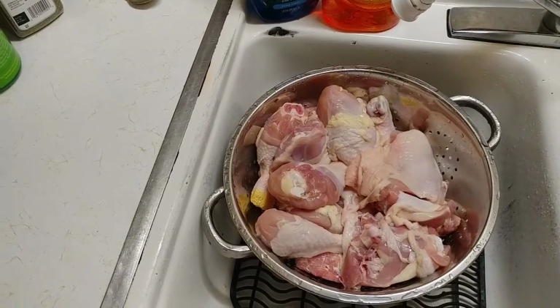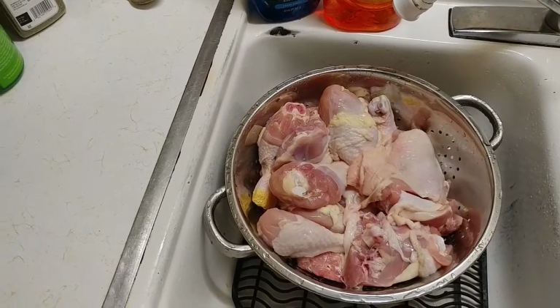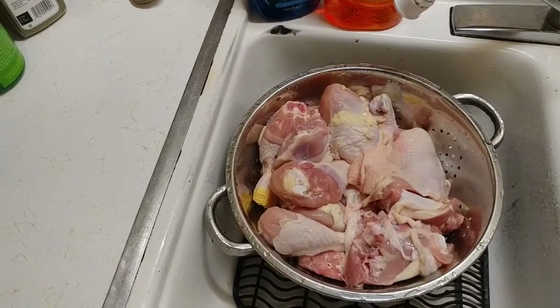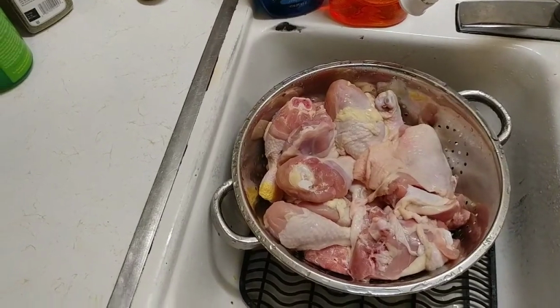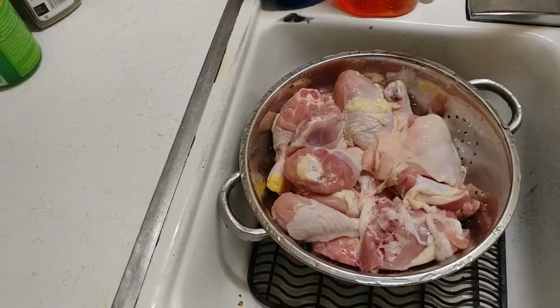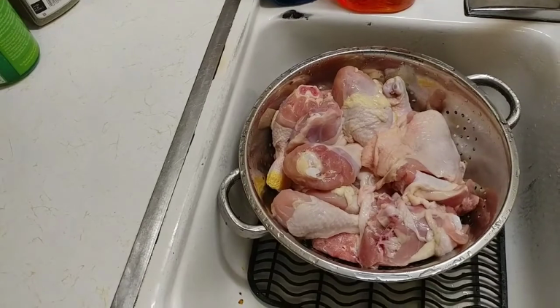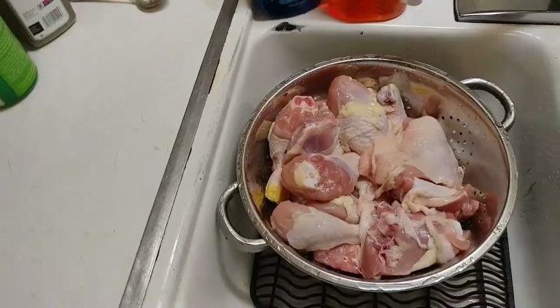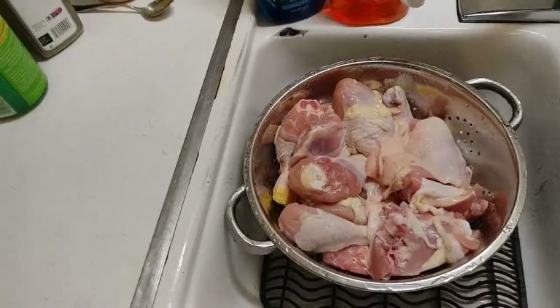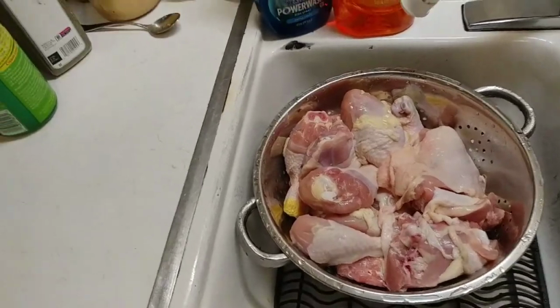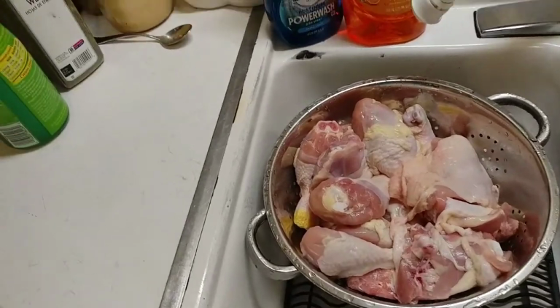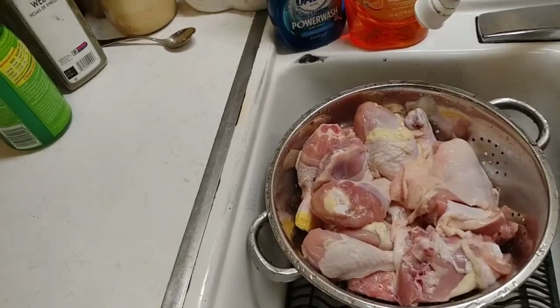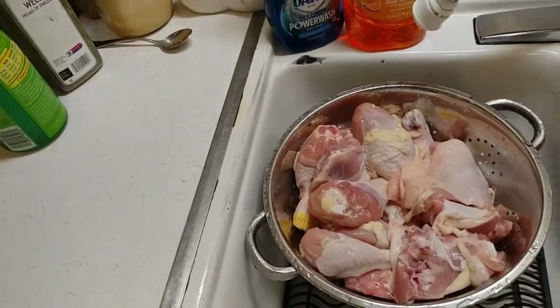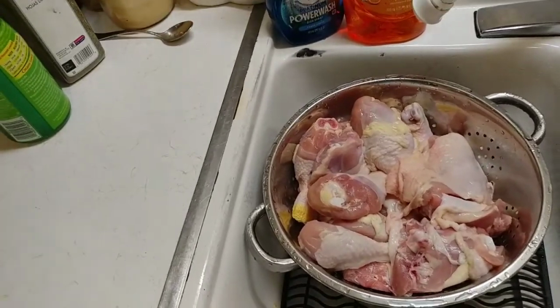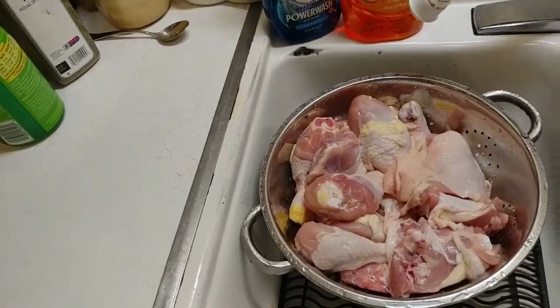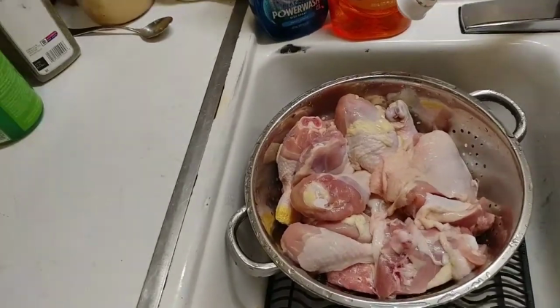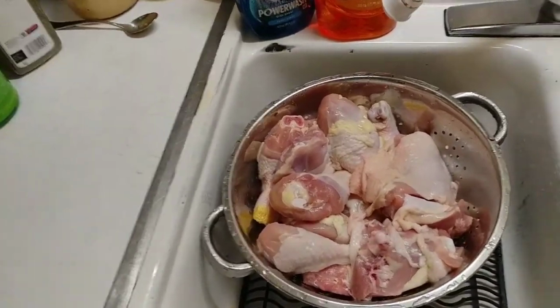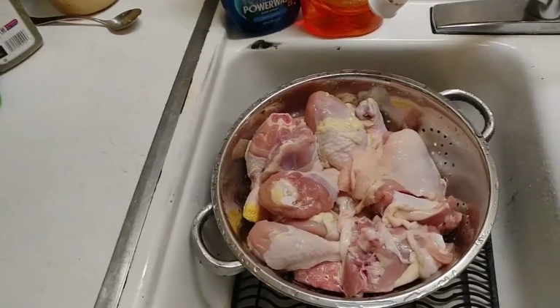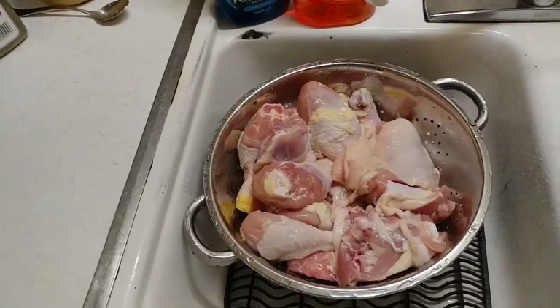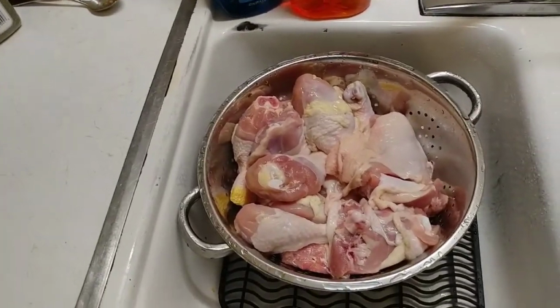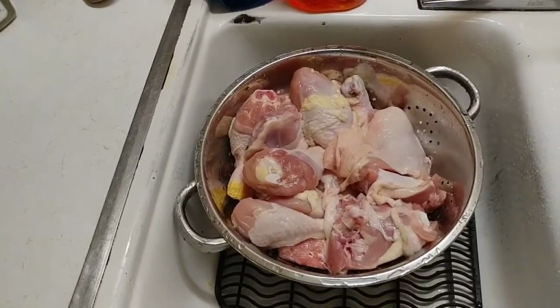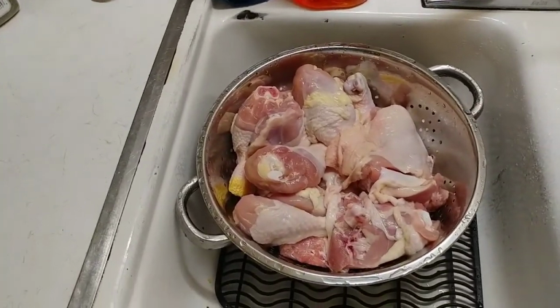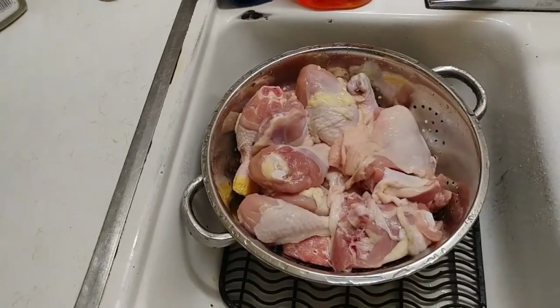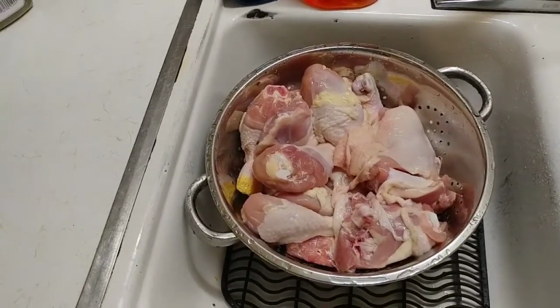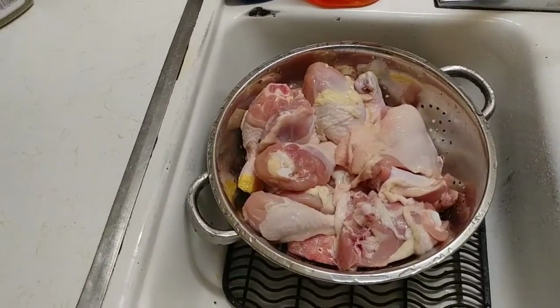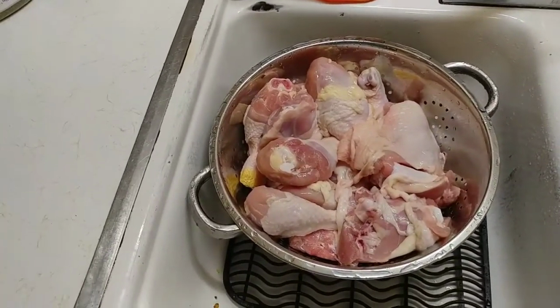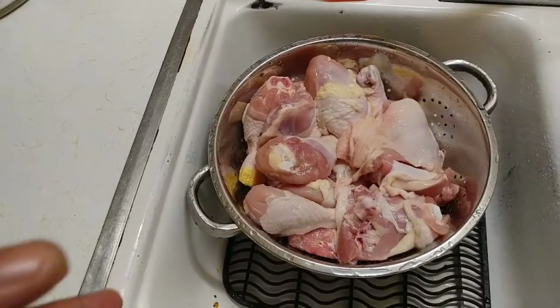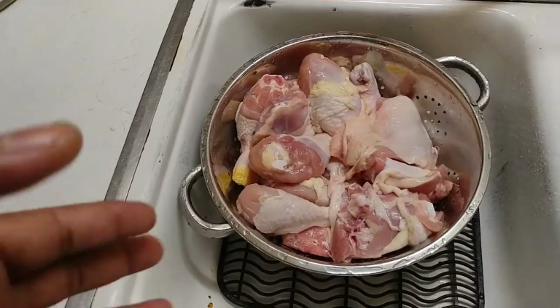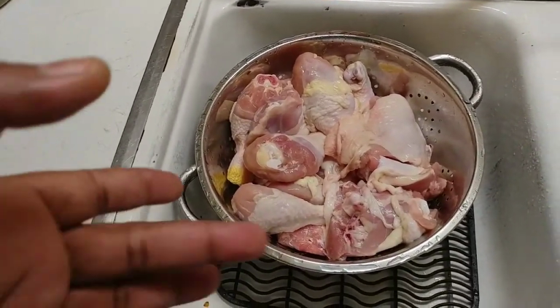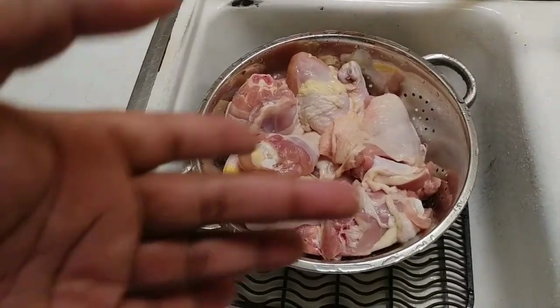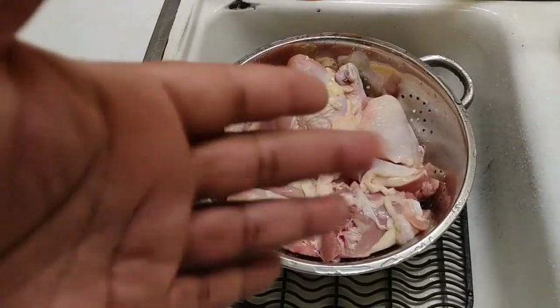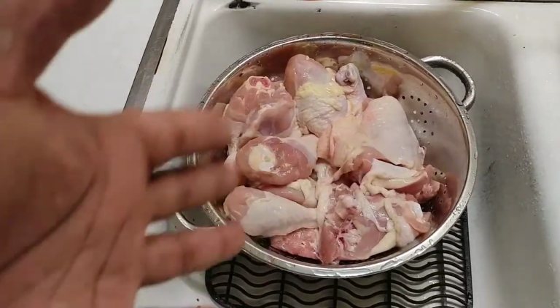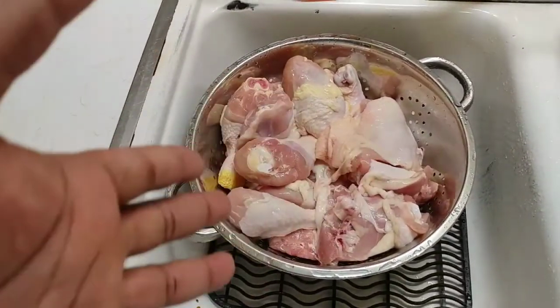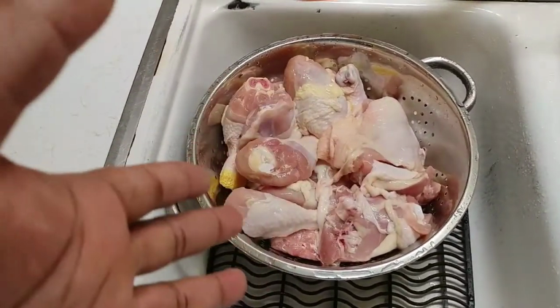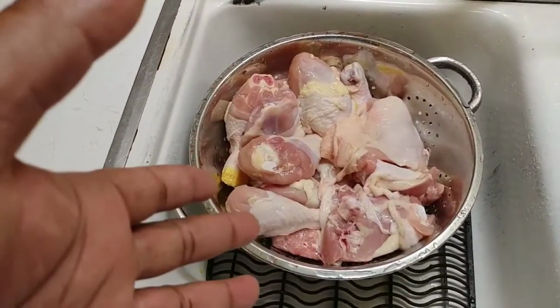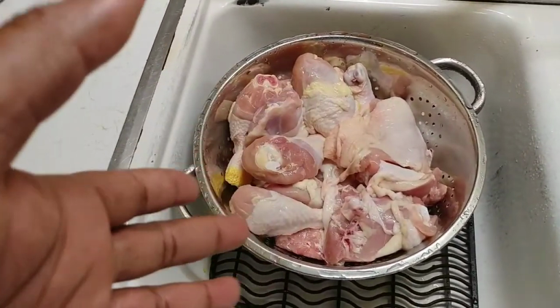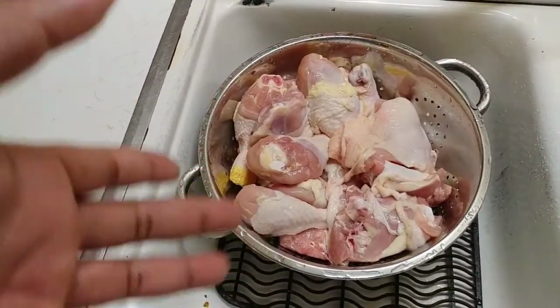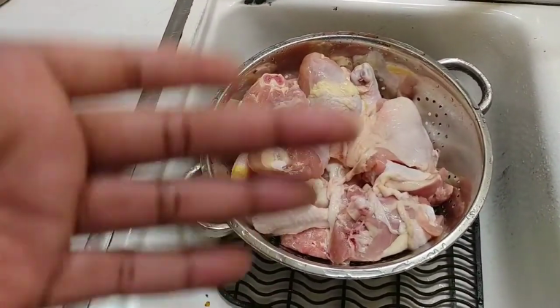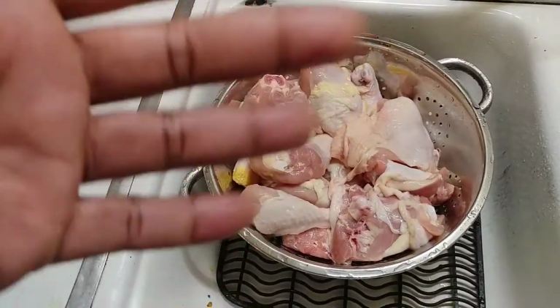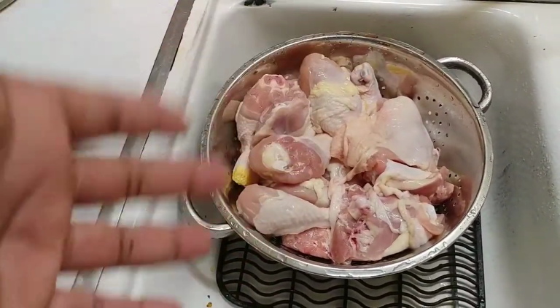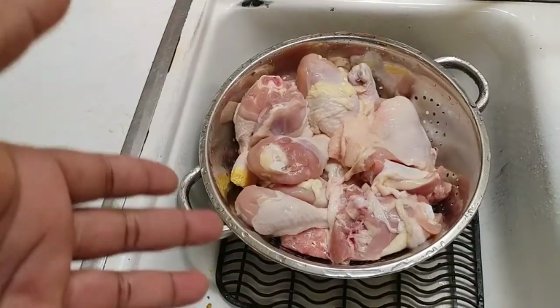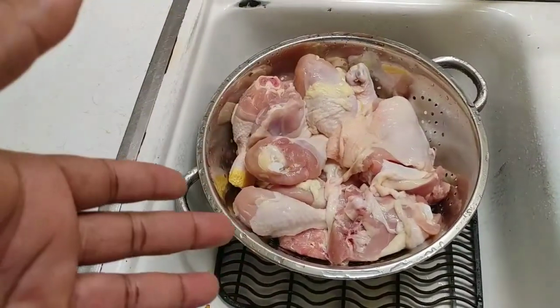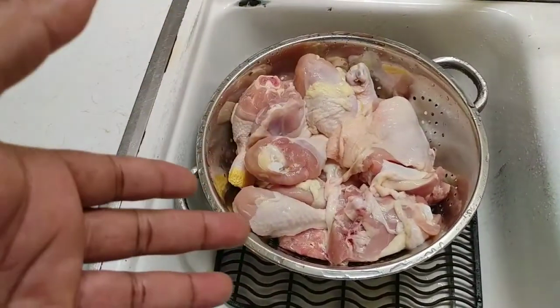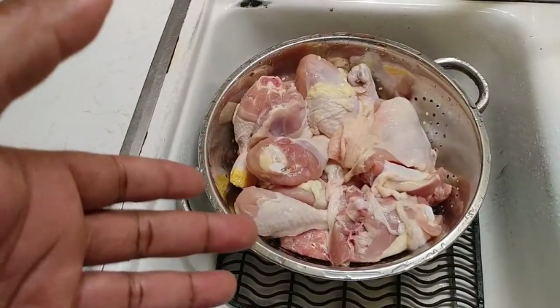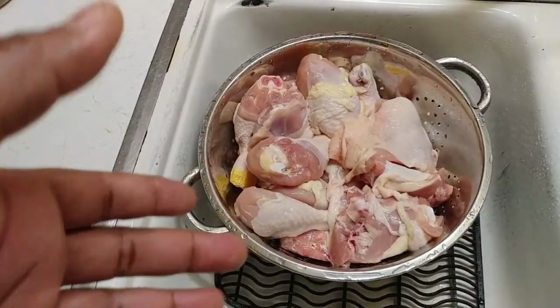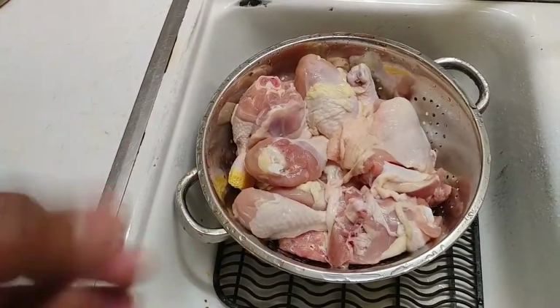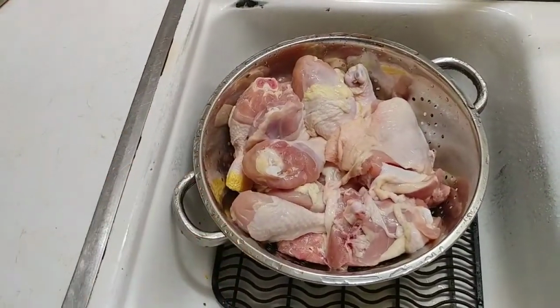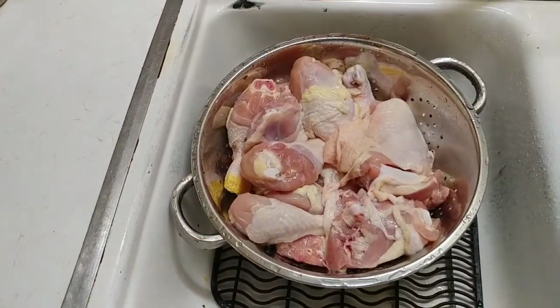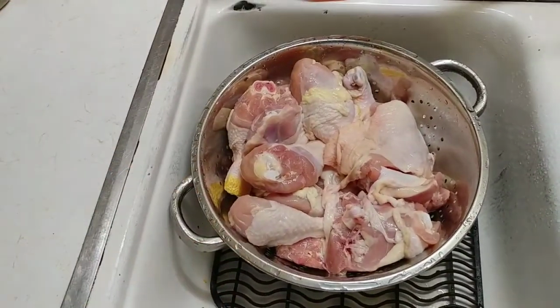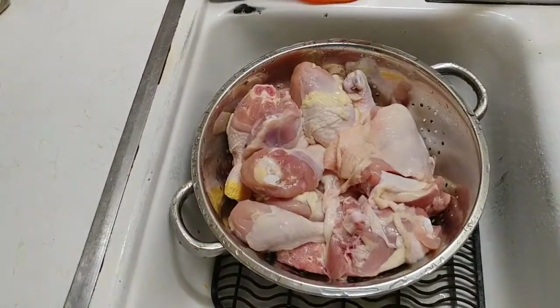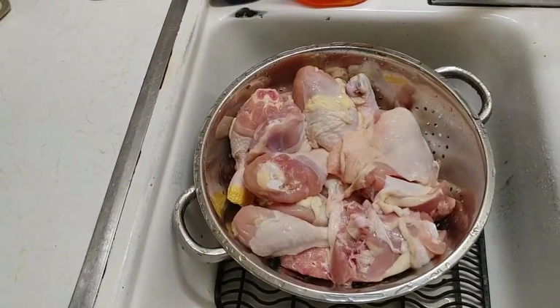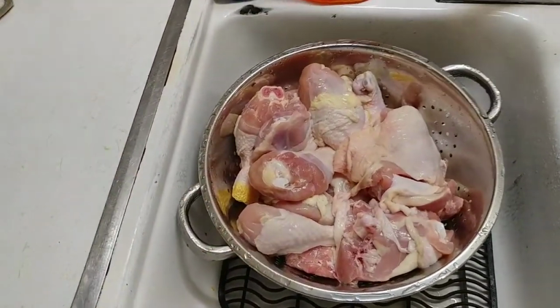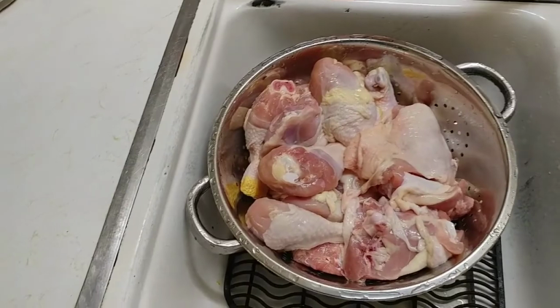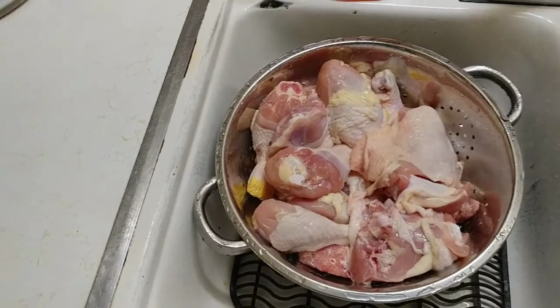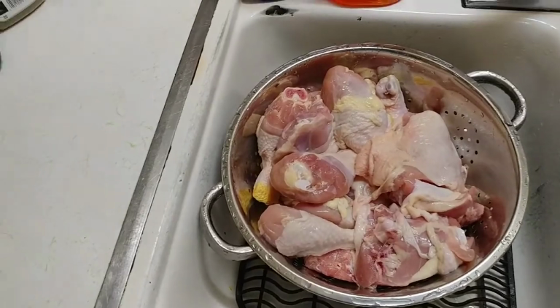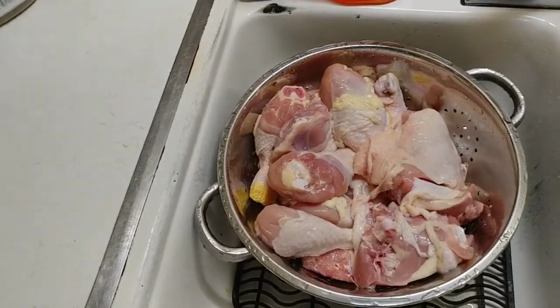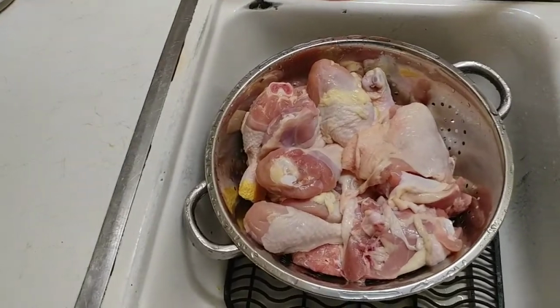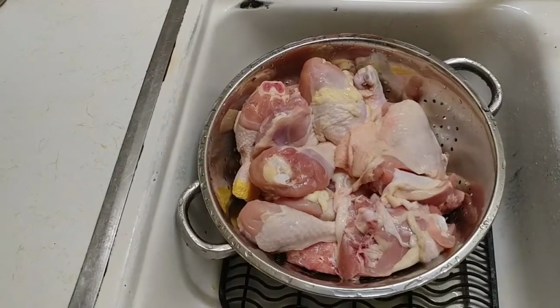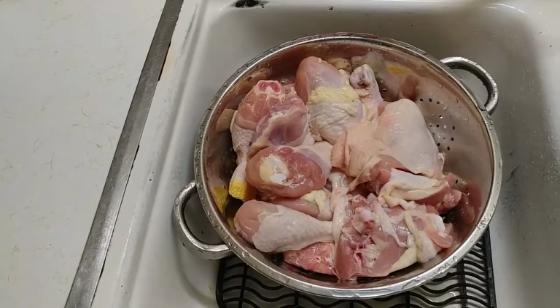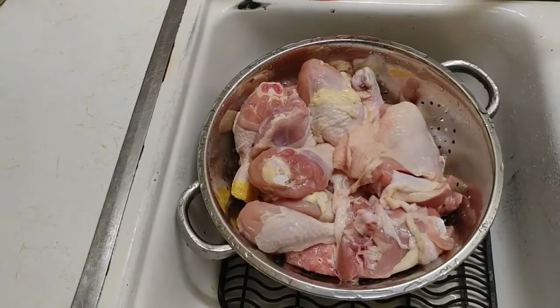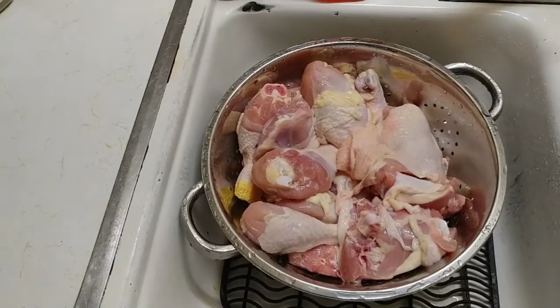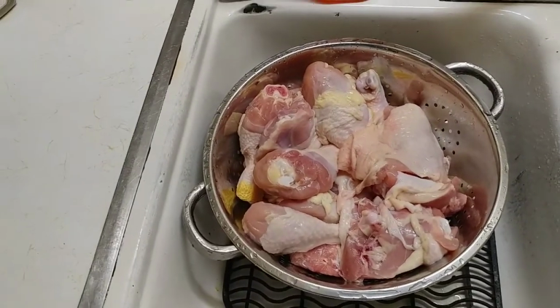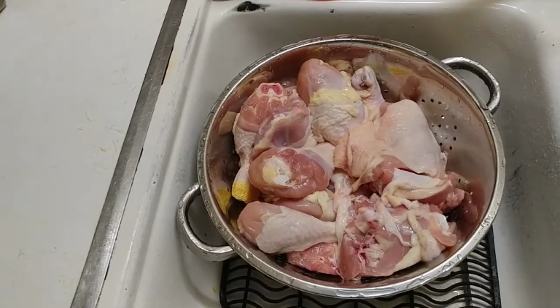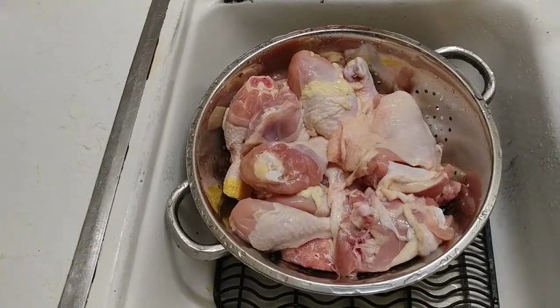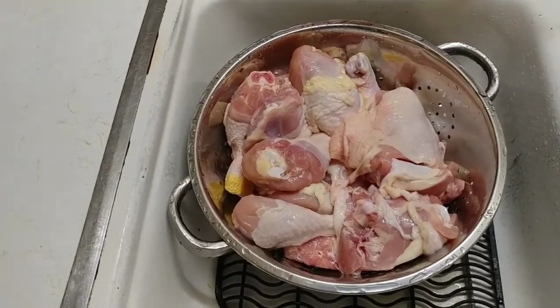Now this is going to be real simple. We've got some different chicken parts here. We've got some thighs — we're going to fry the thighs — and we've got some legs that we're going to bake.